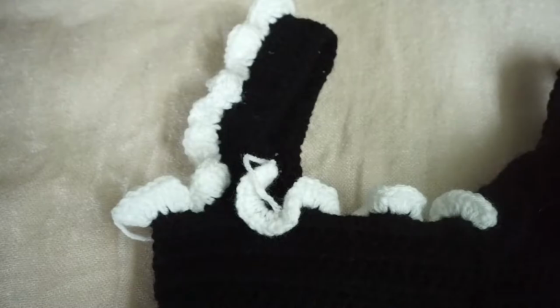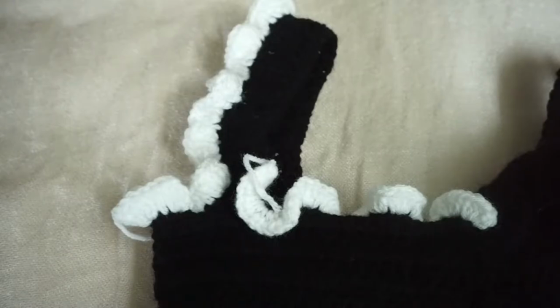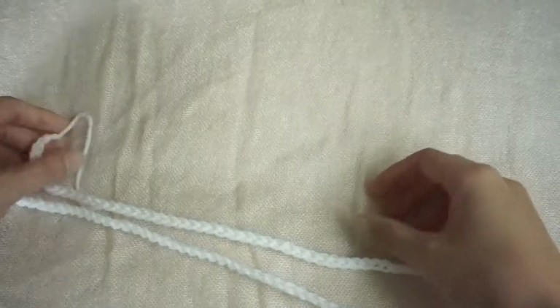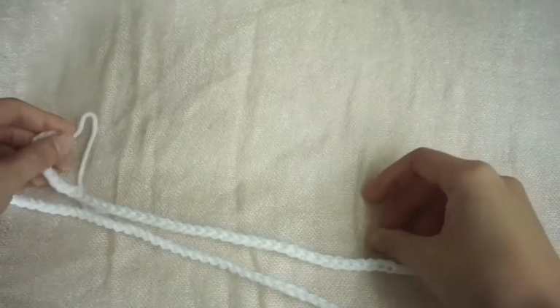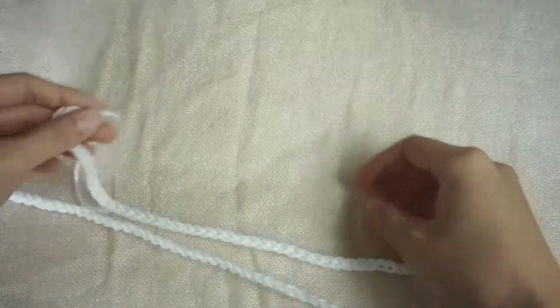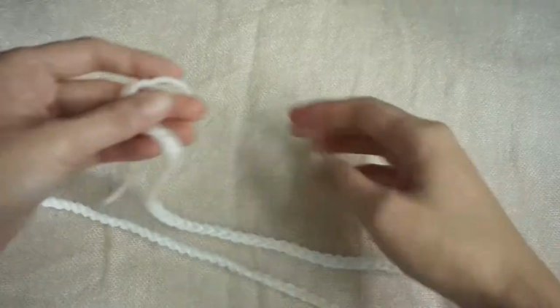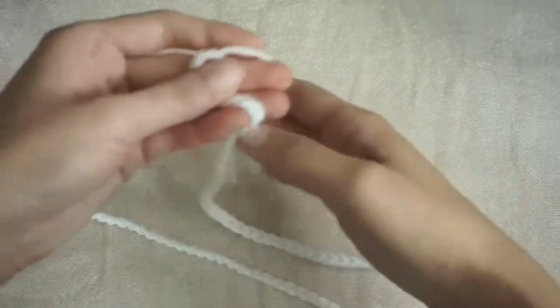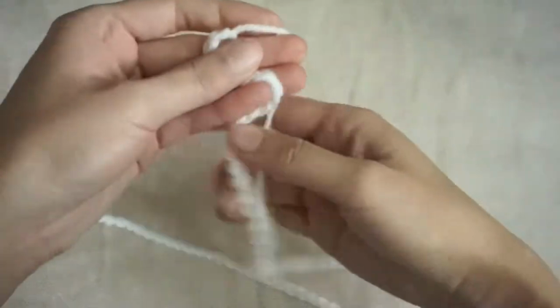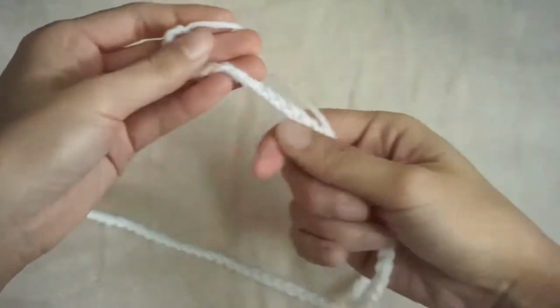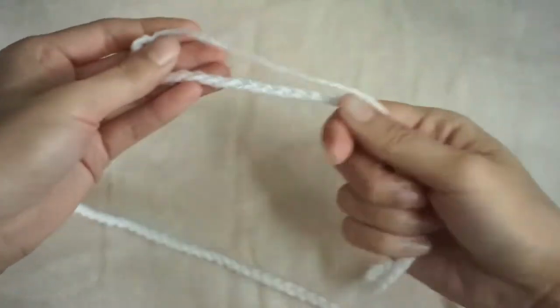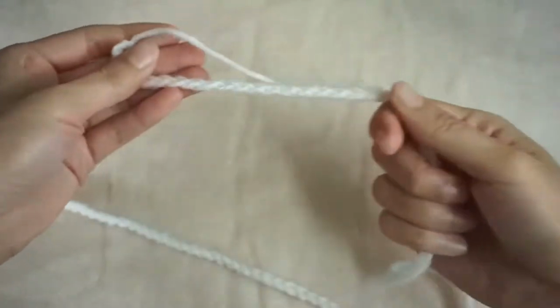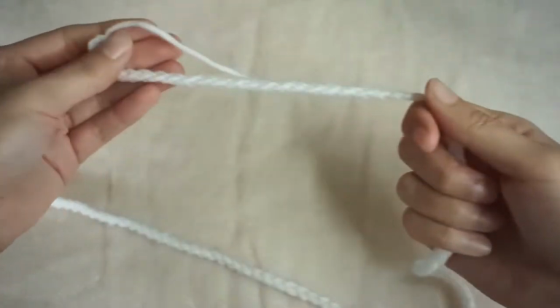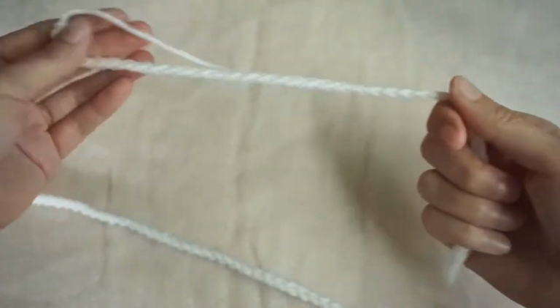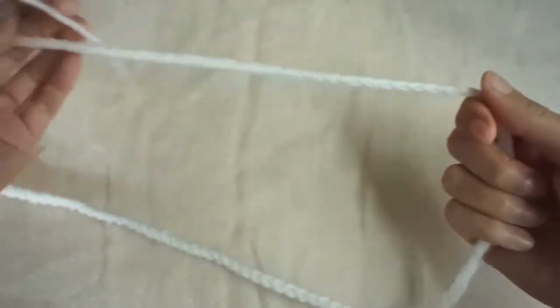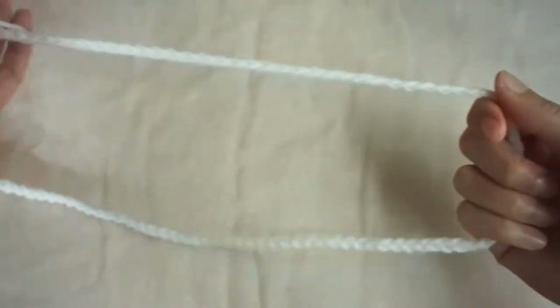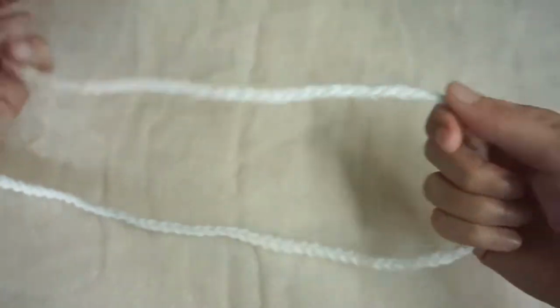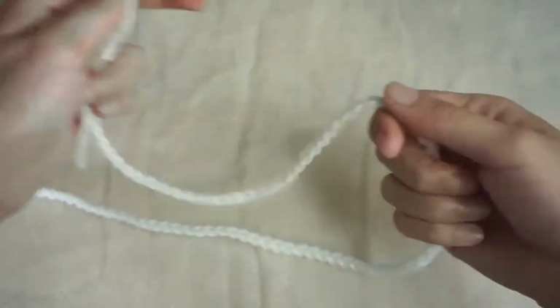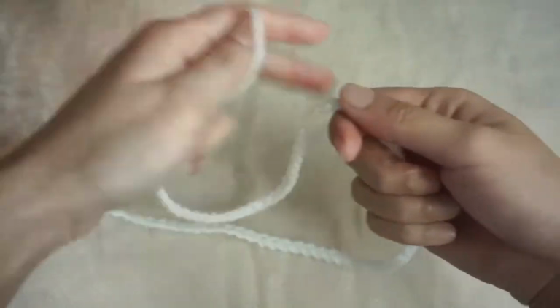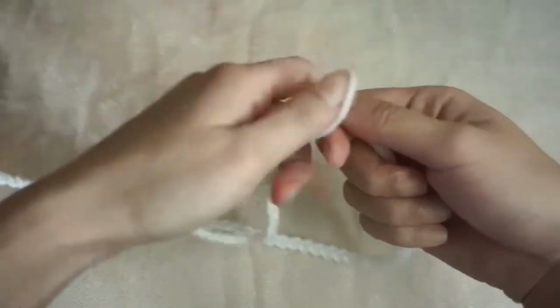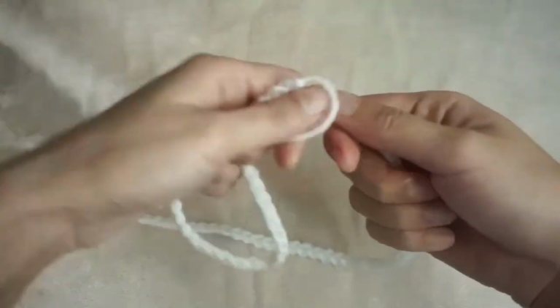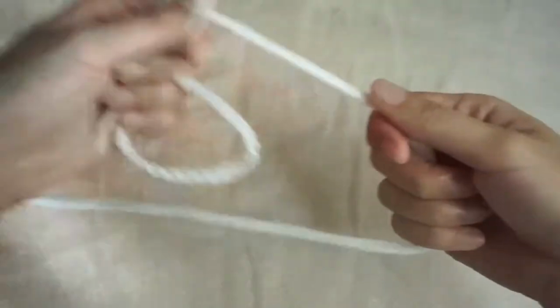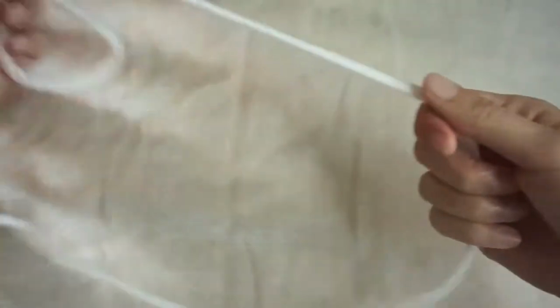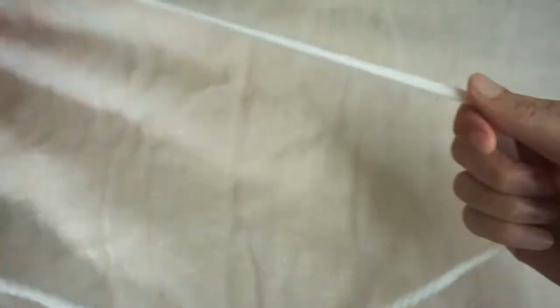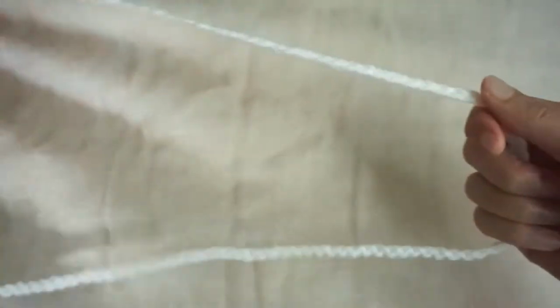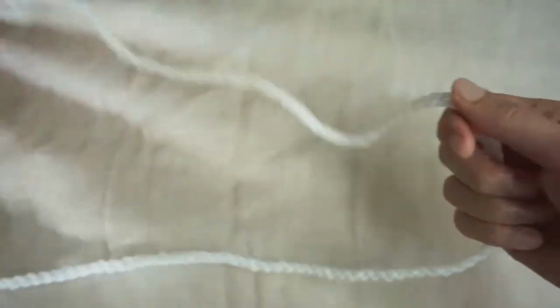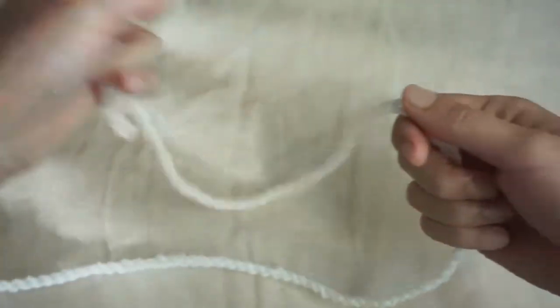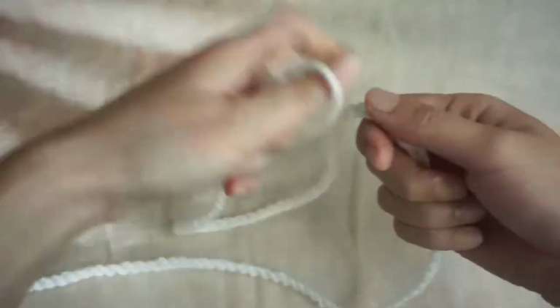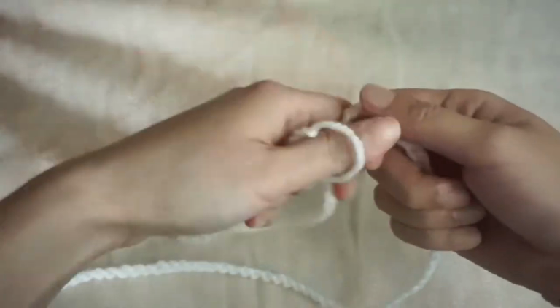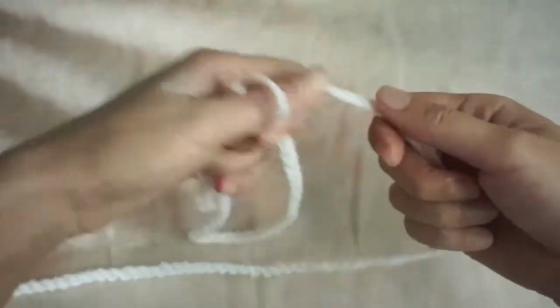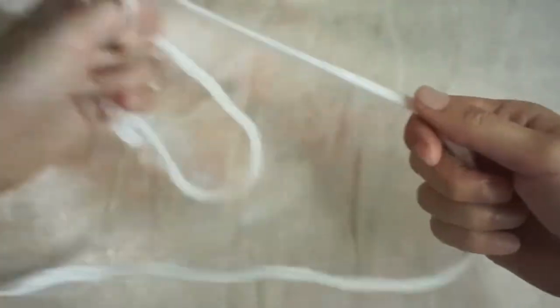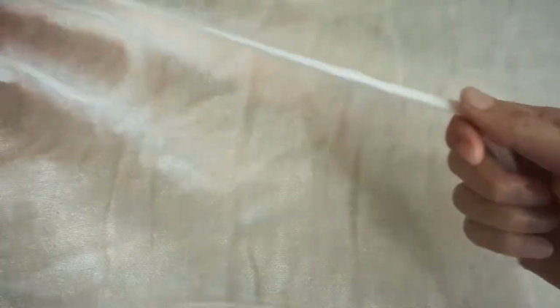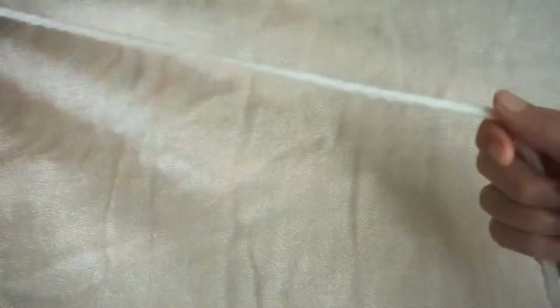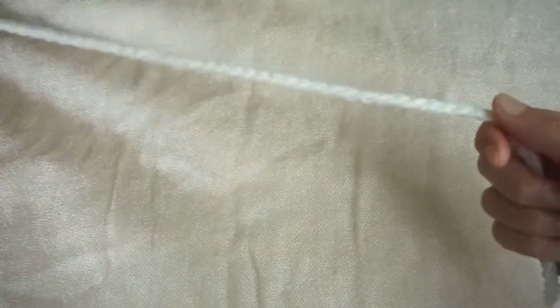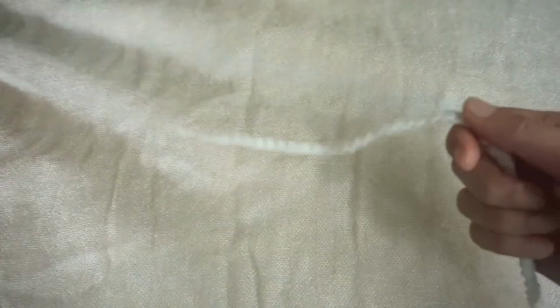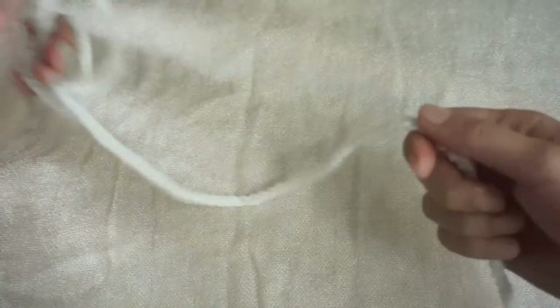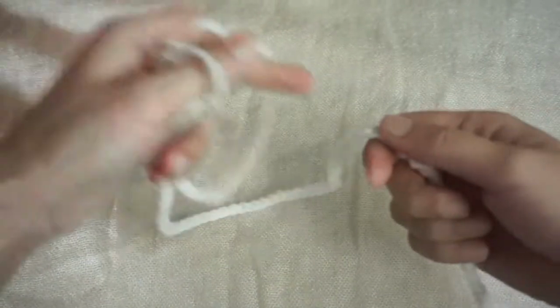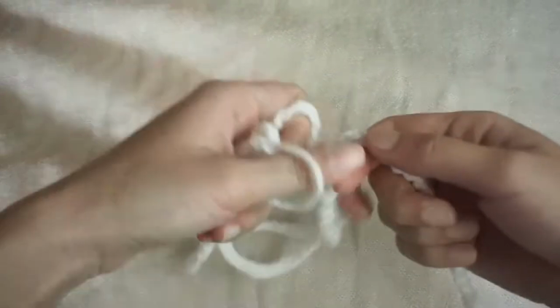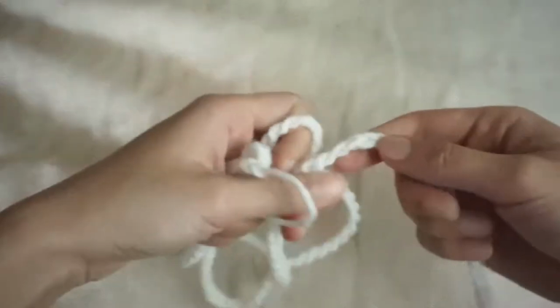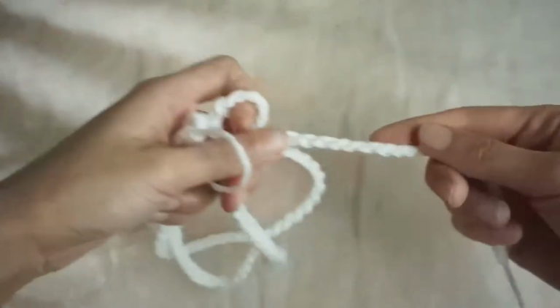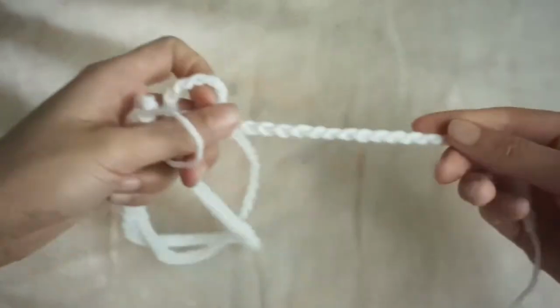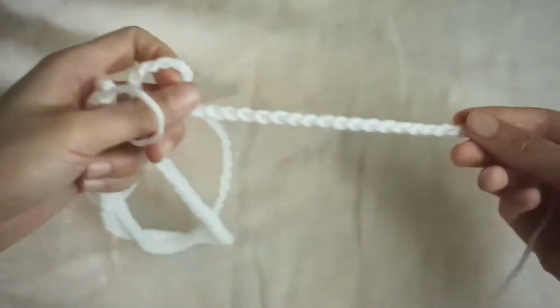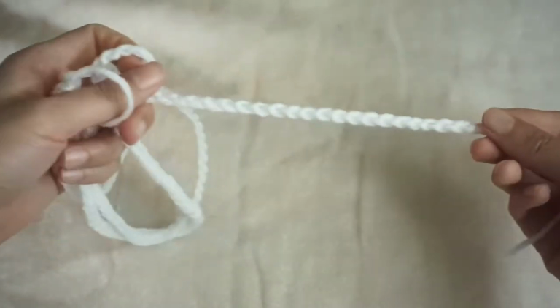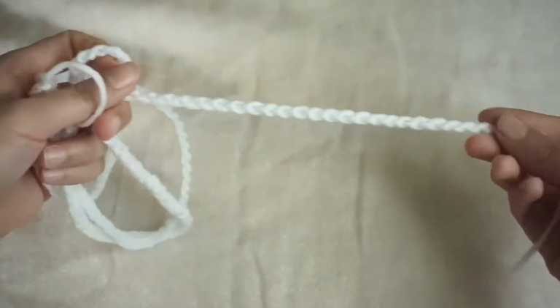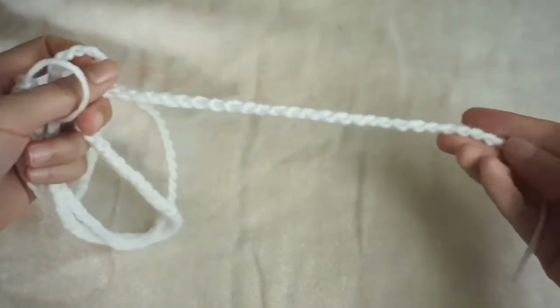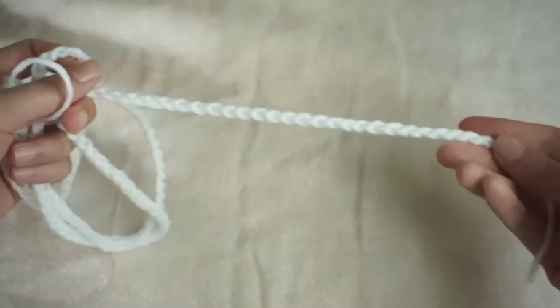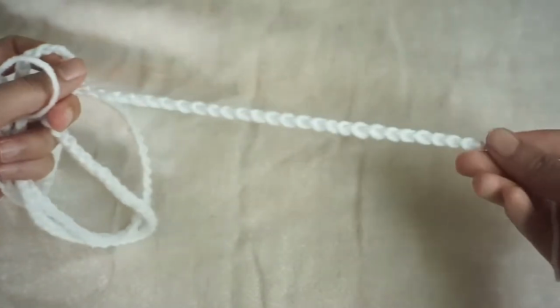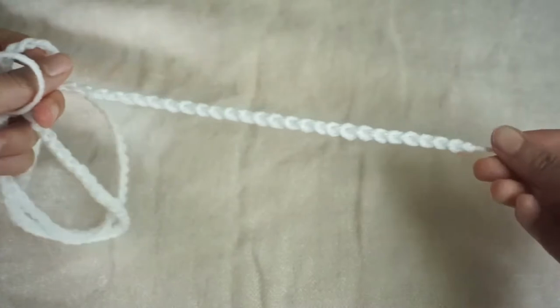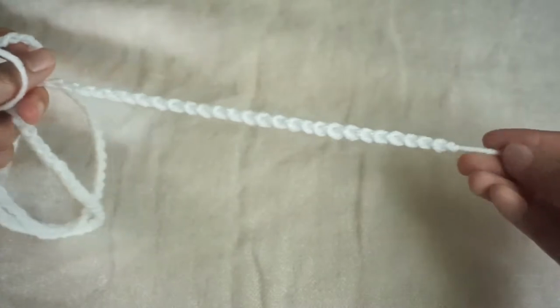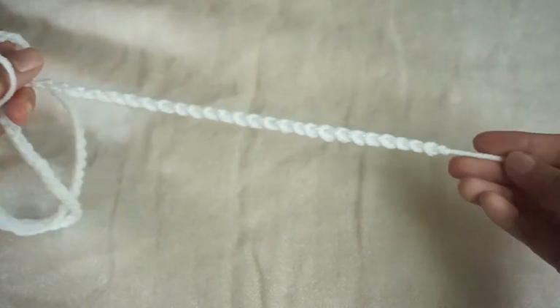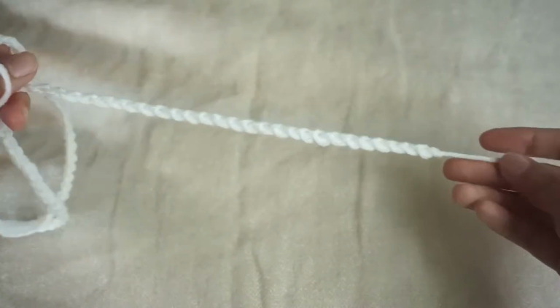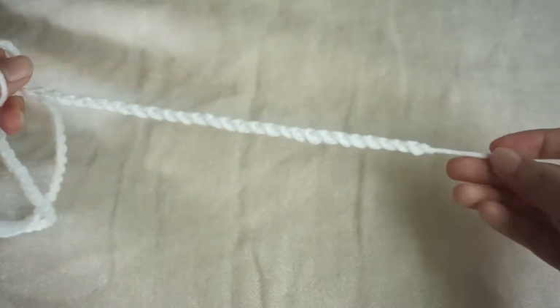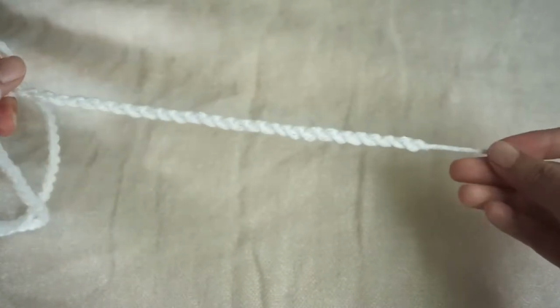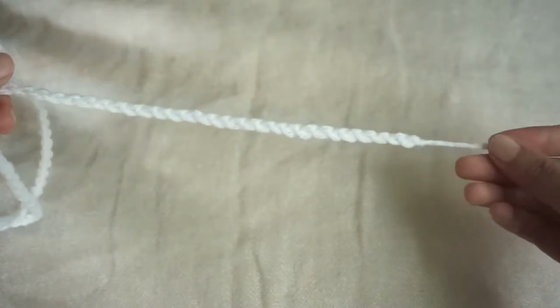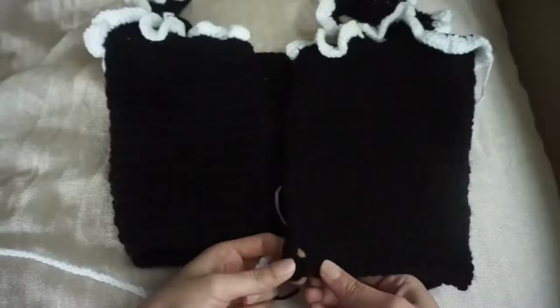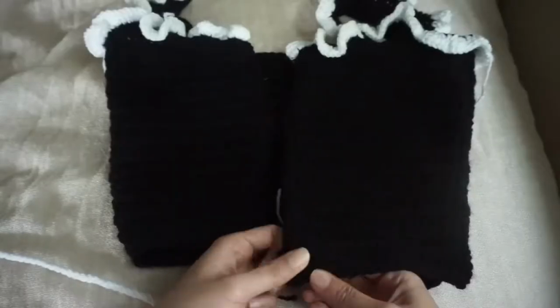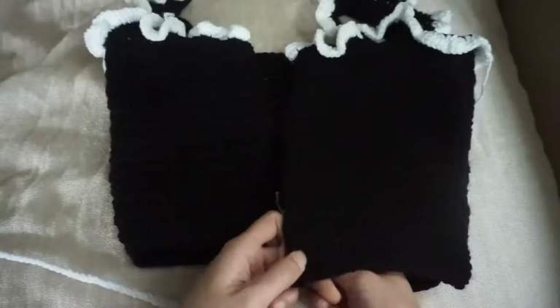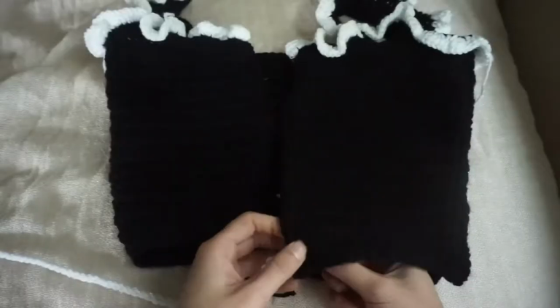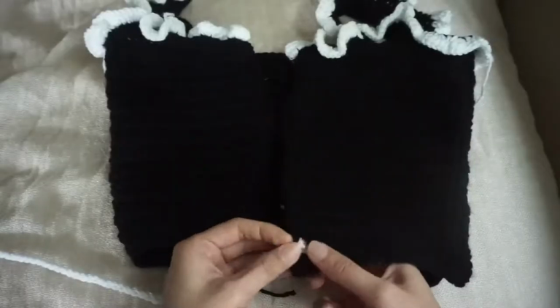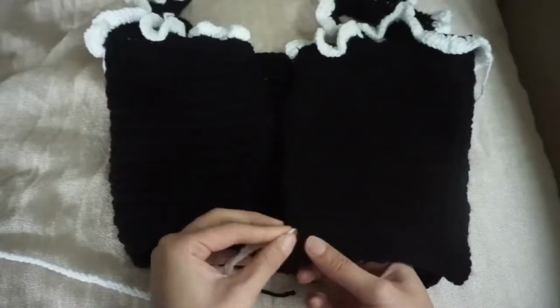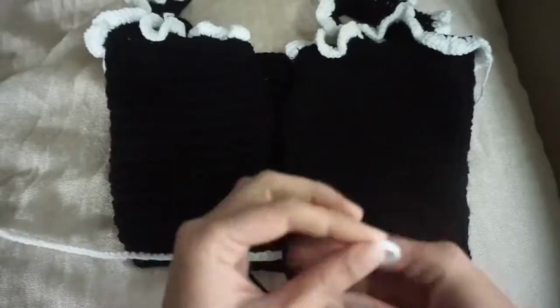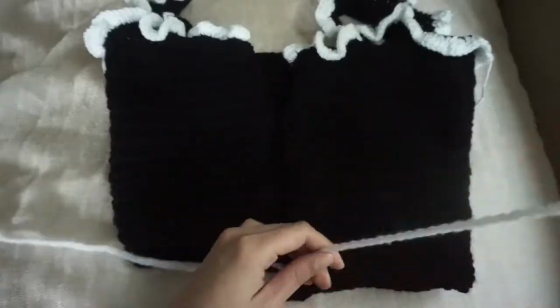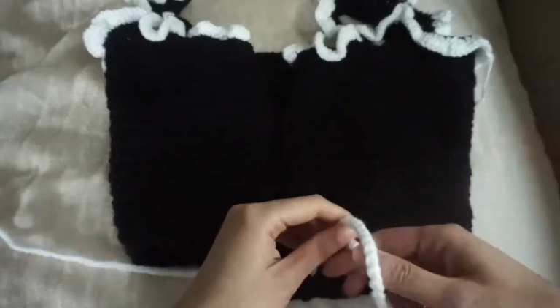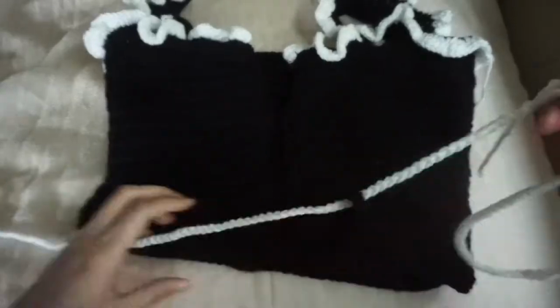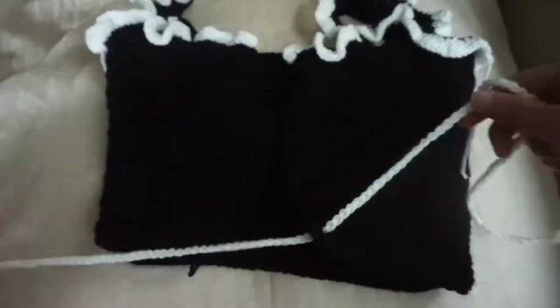Then for the lace up front, I made a chain of 180 in white. This is how I lace it up.